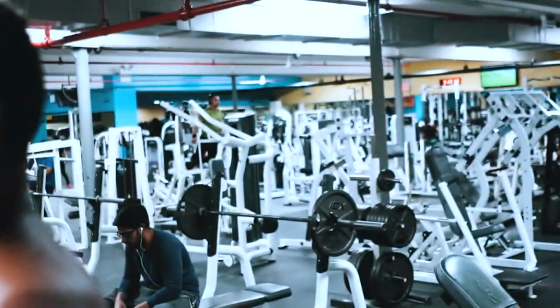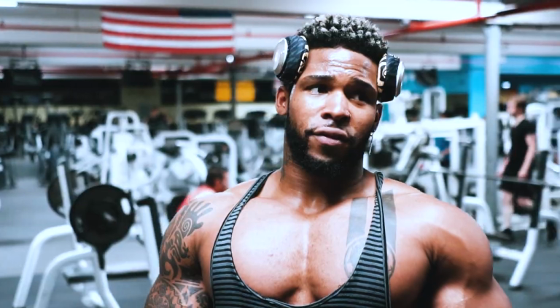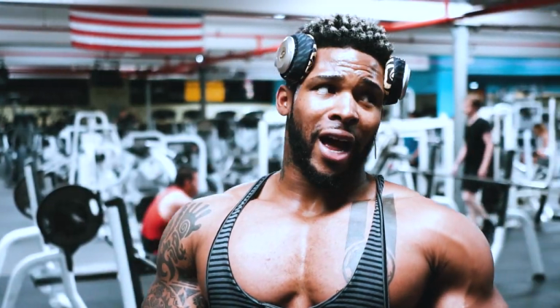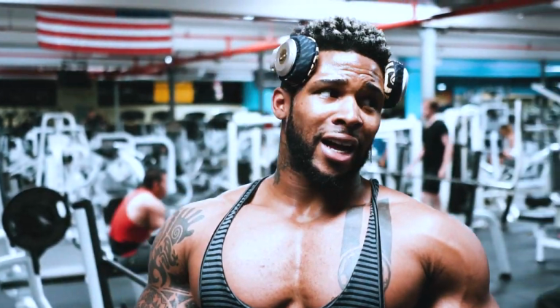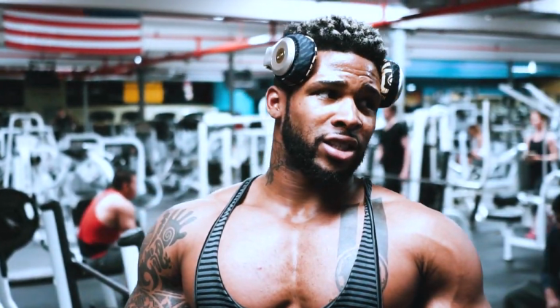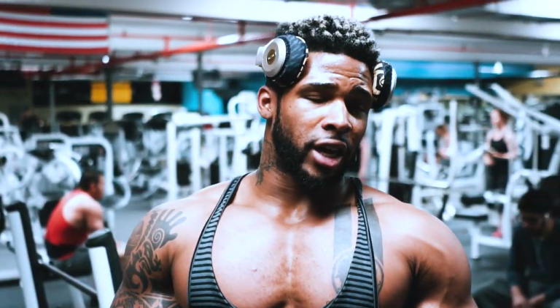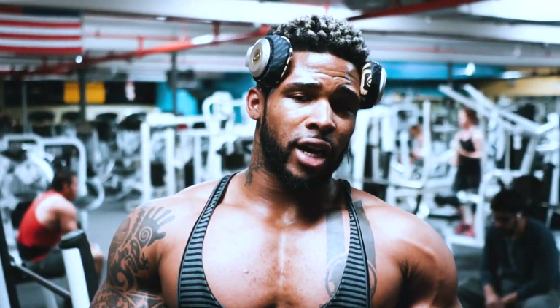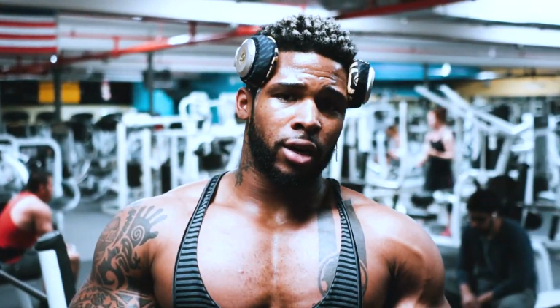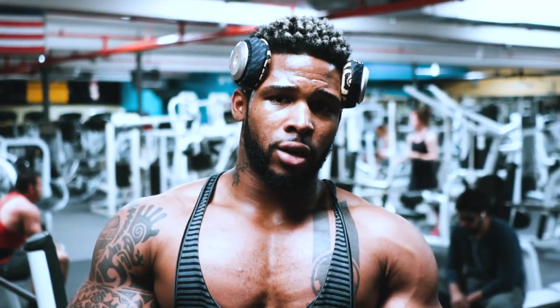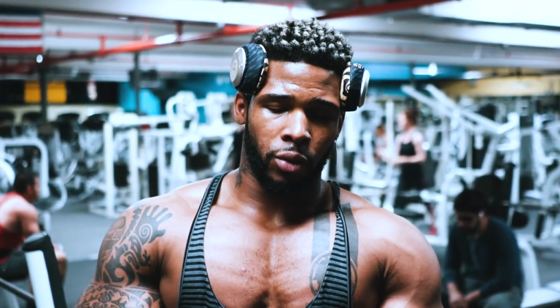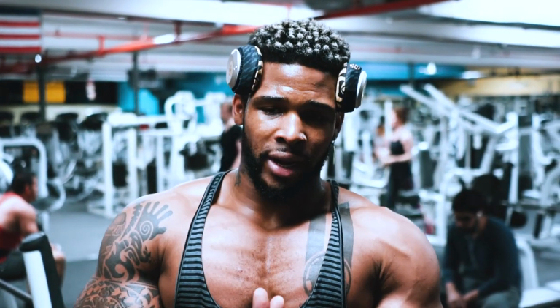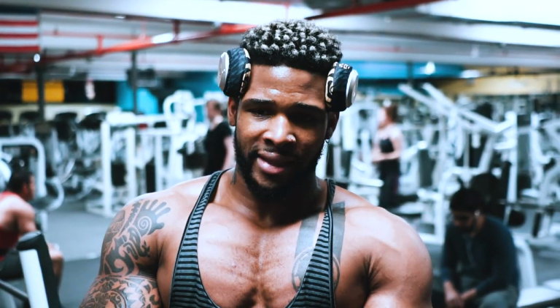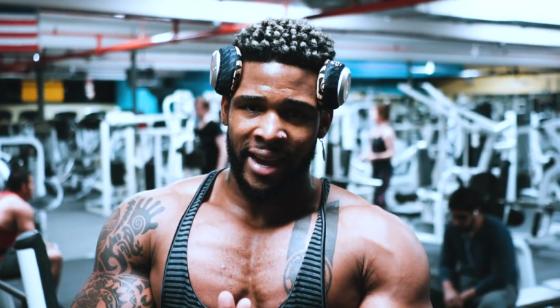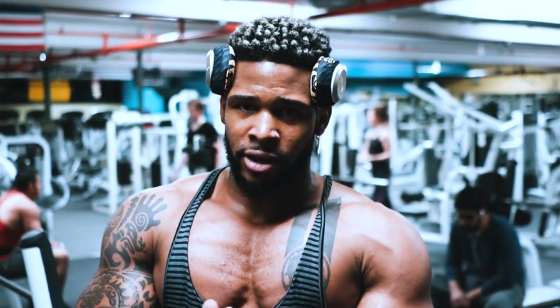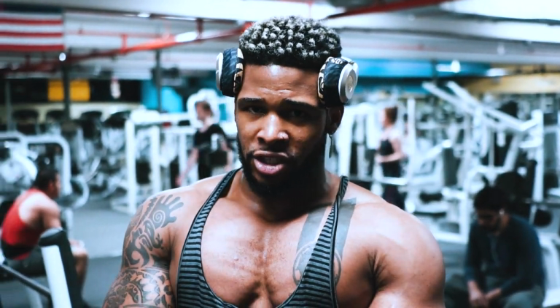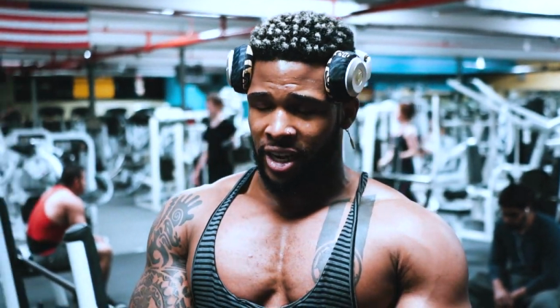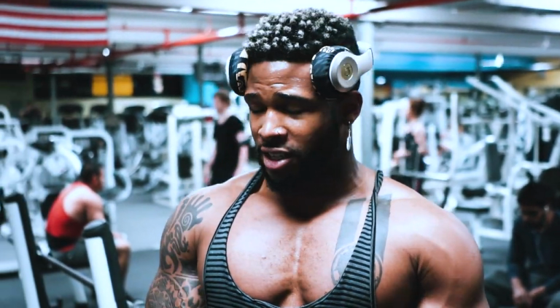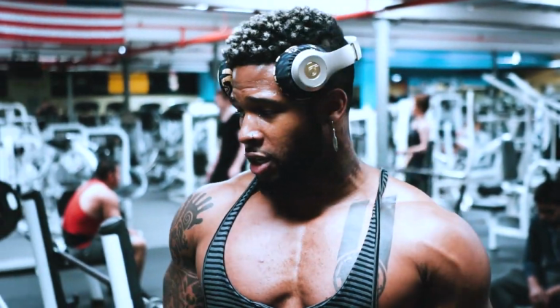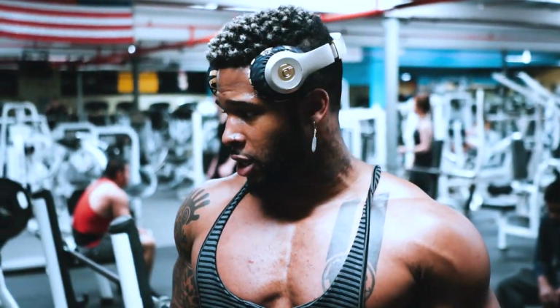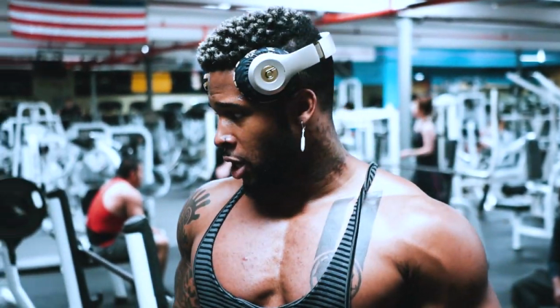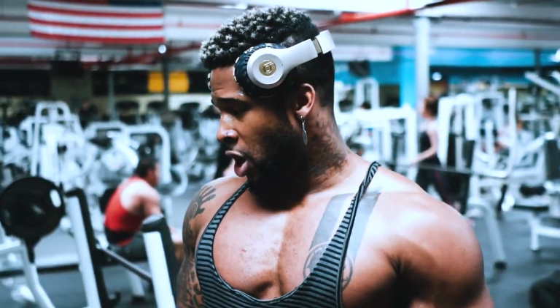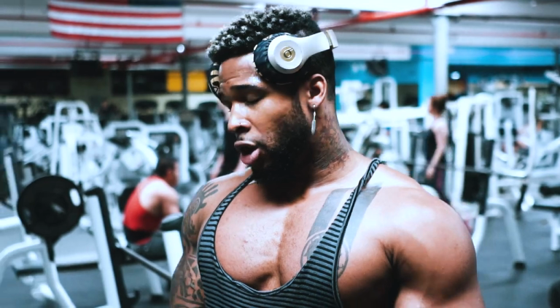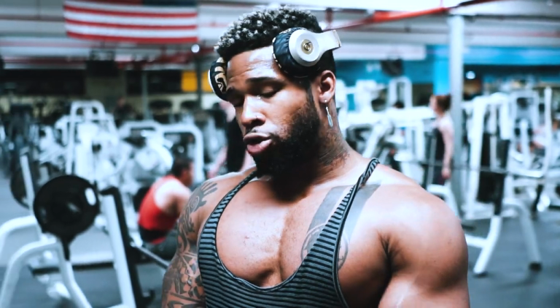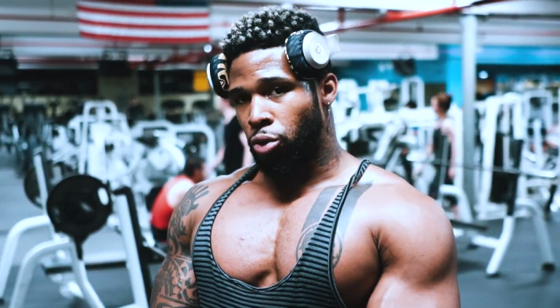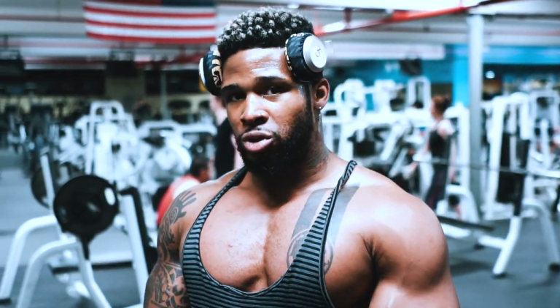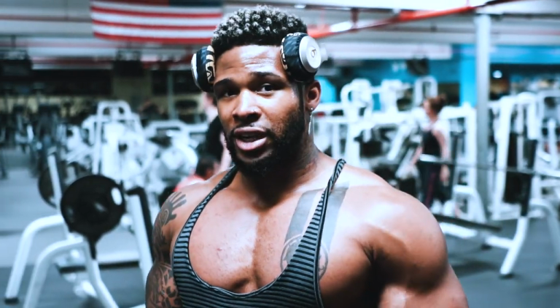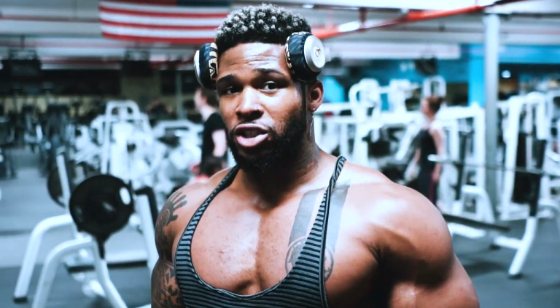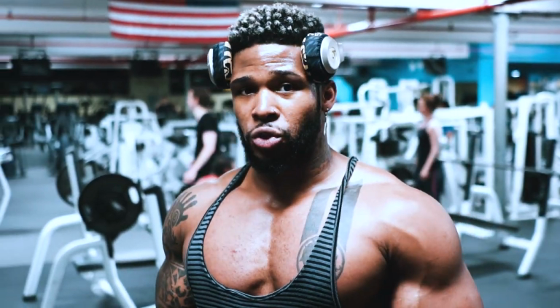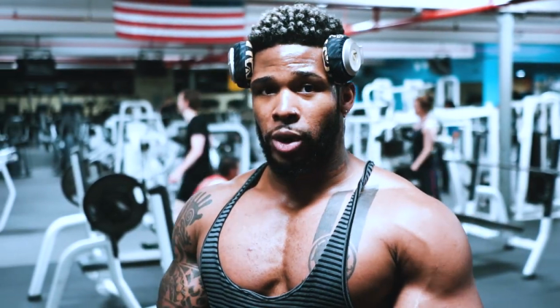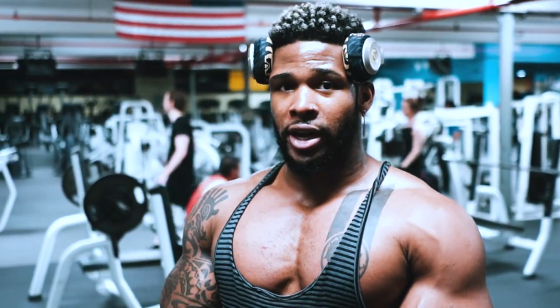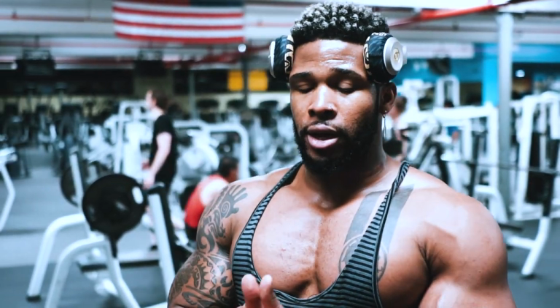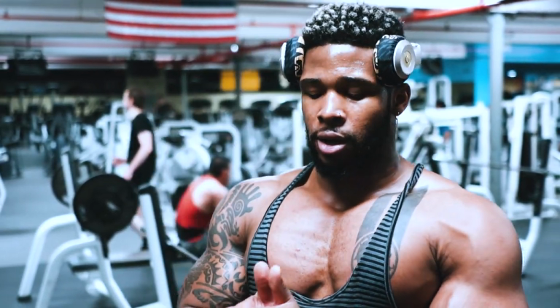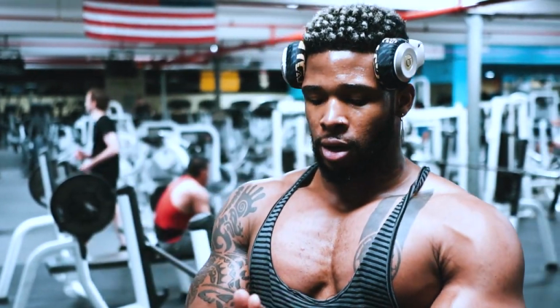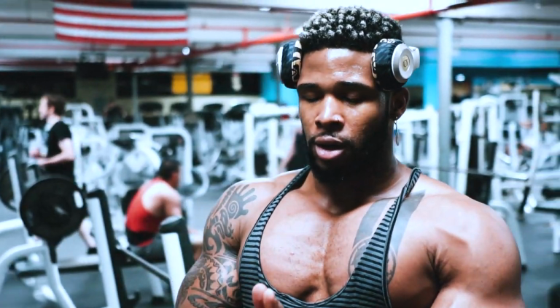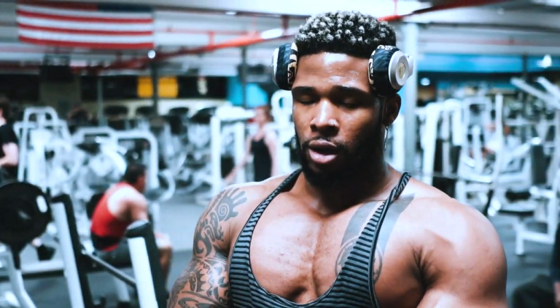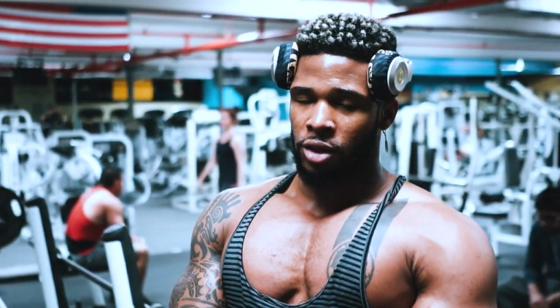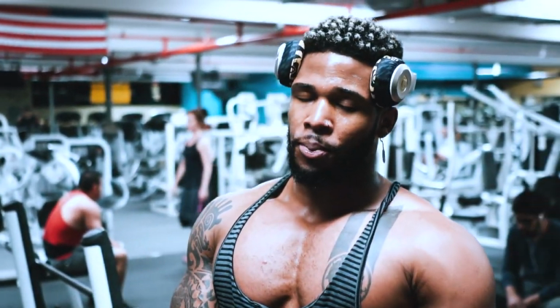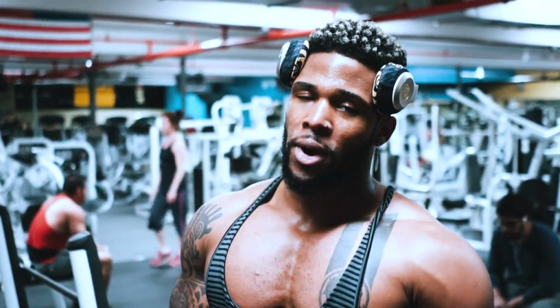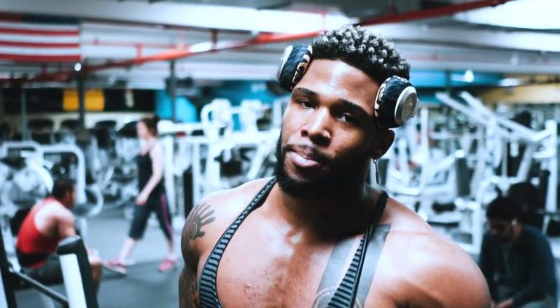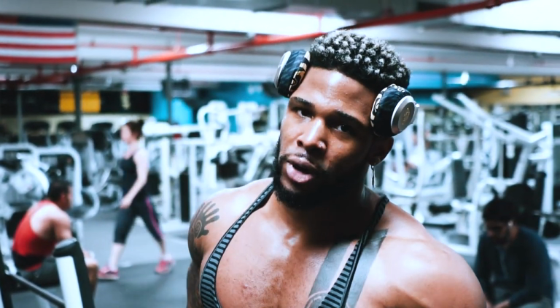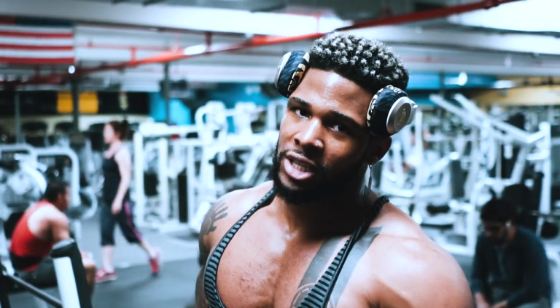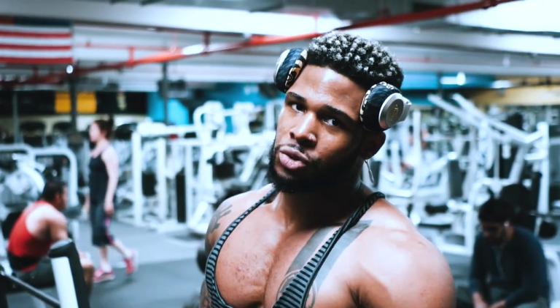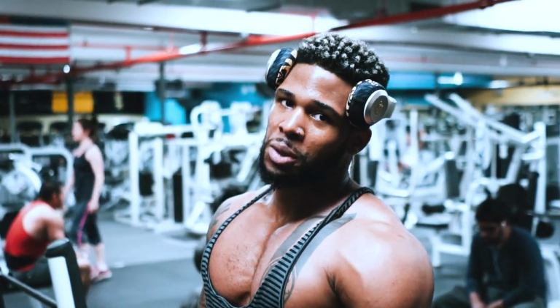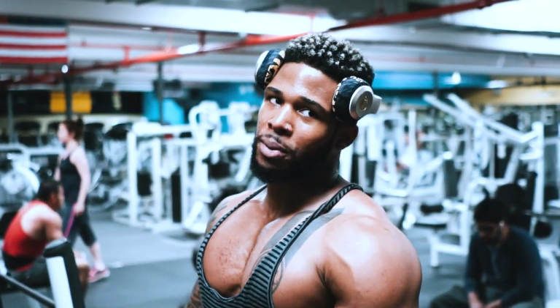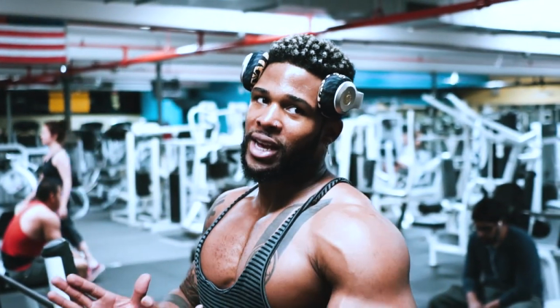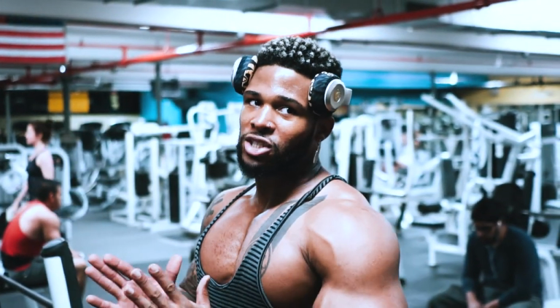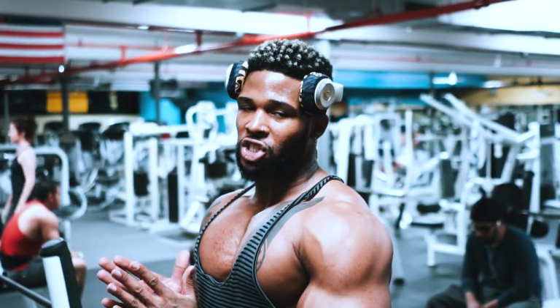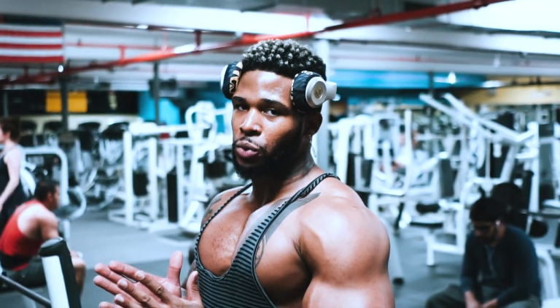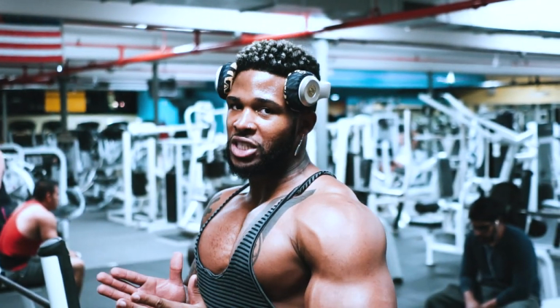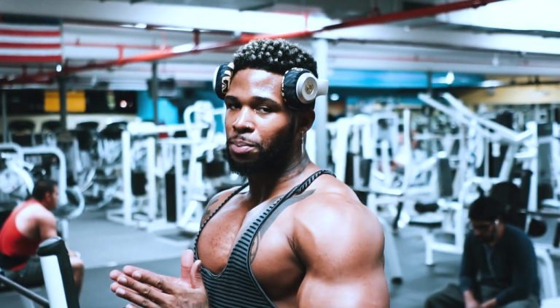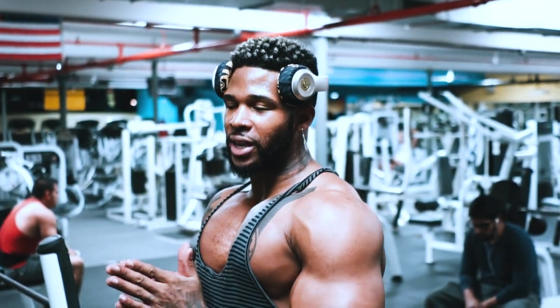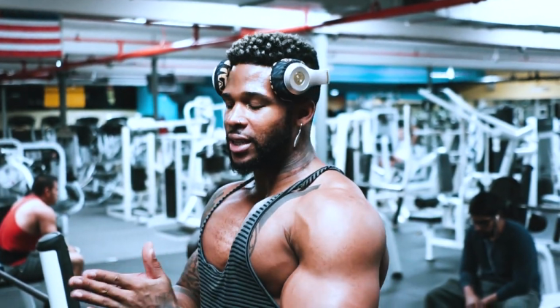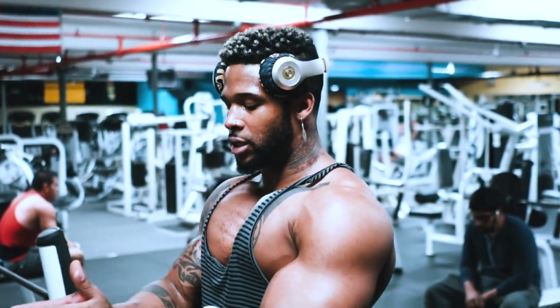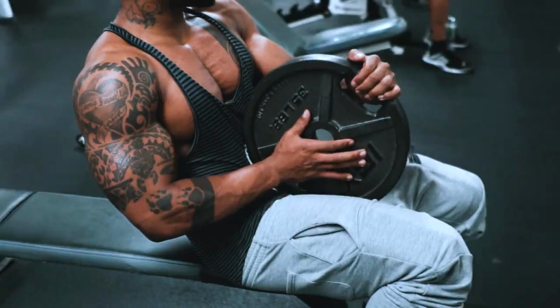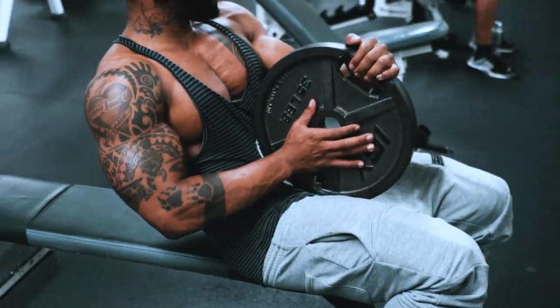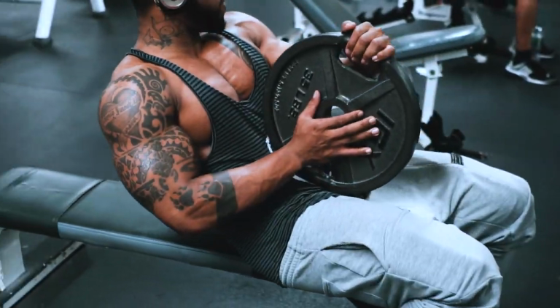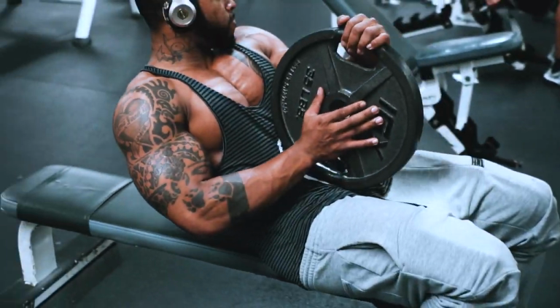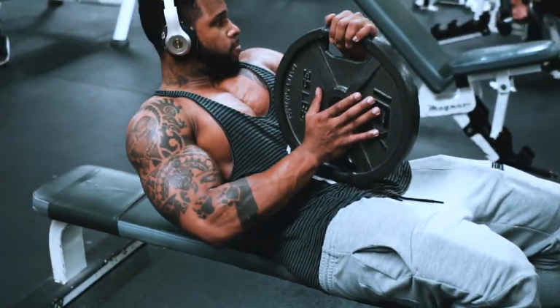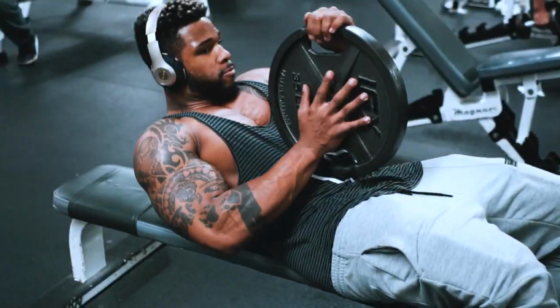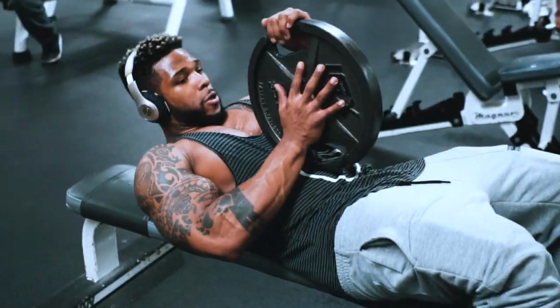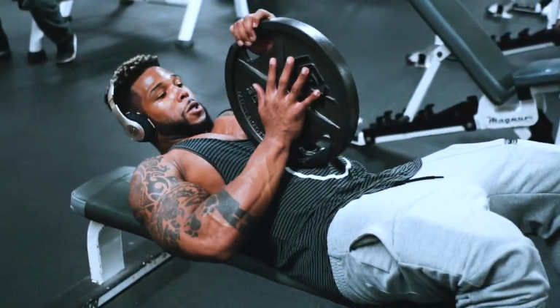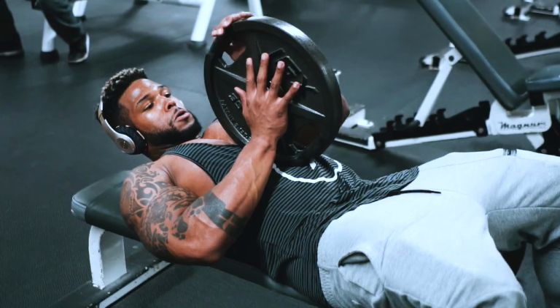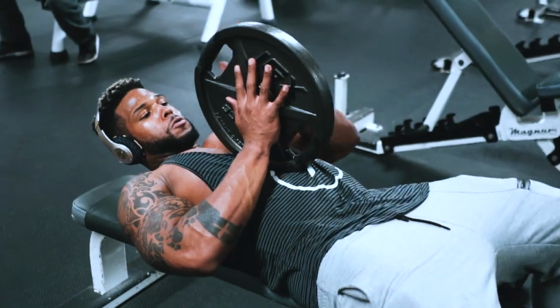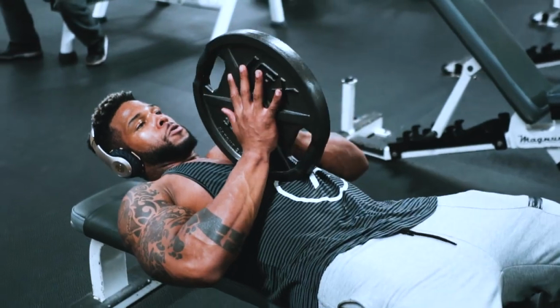Flyes are done. We're gonna hit that inner chest — two sets of 20, prayer press with the plates. Squeeze the plates and press up.